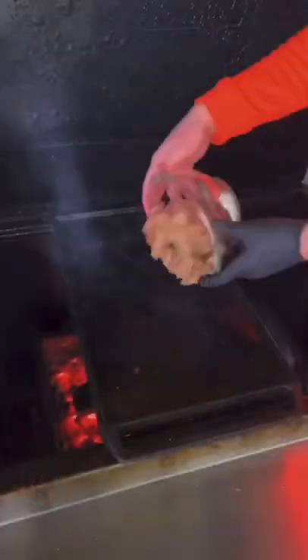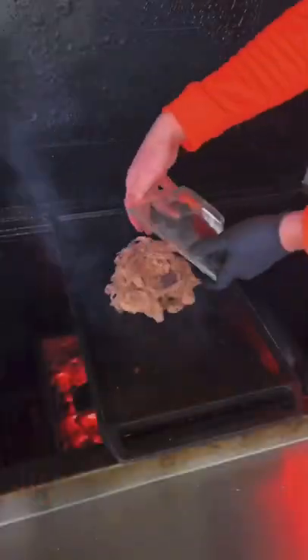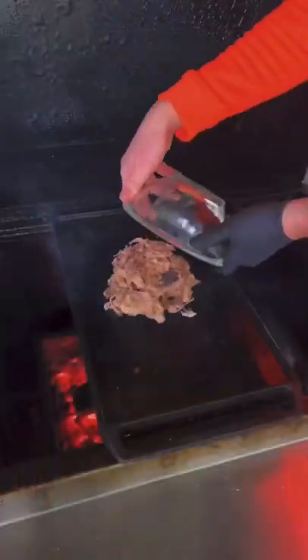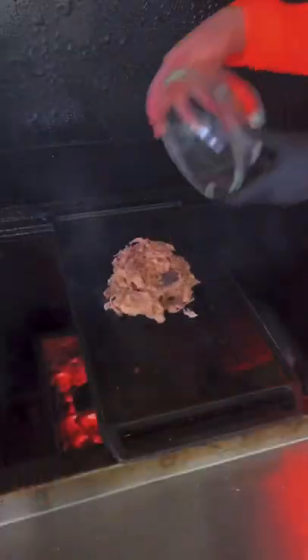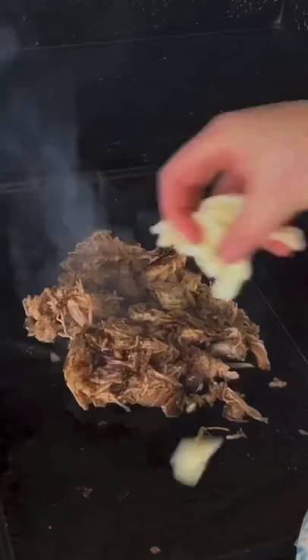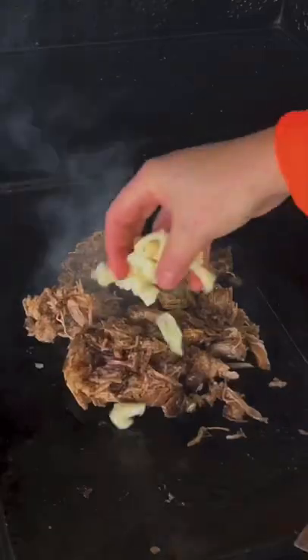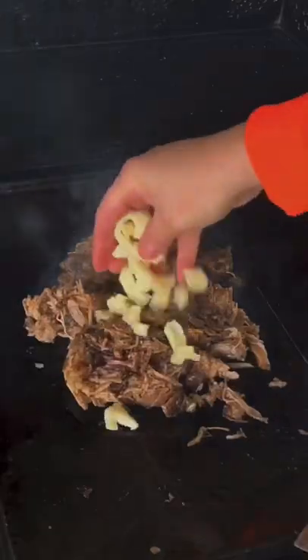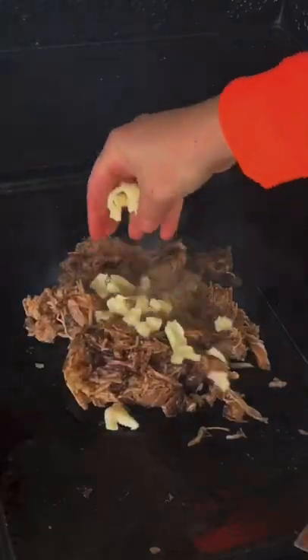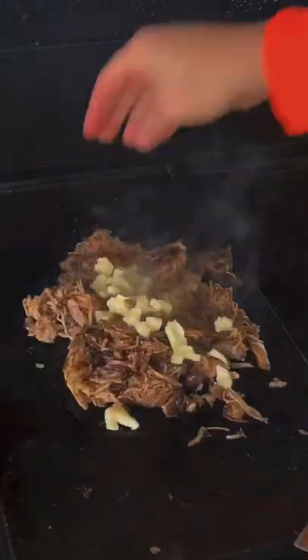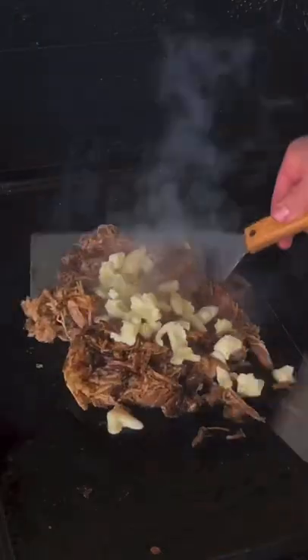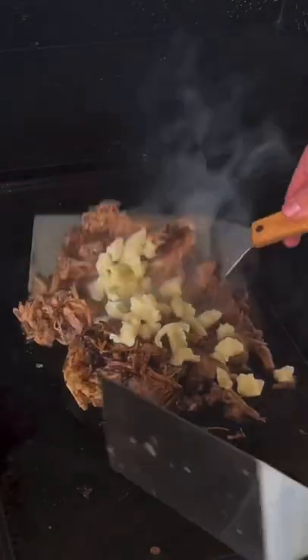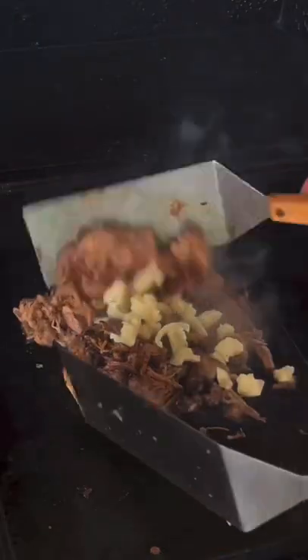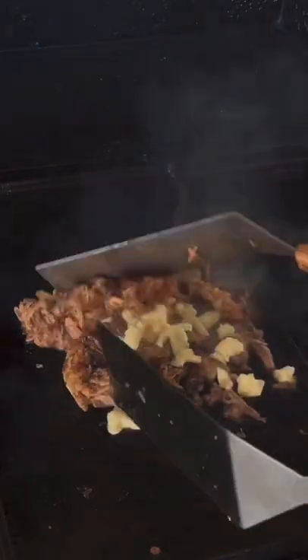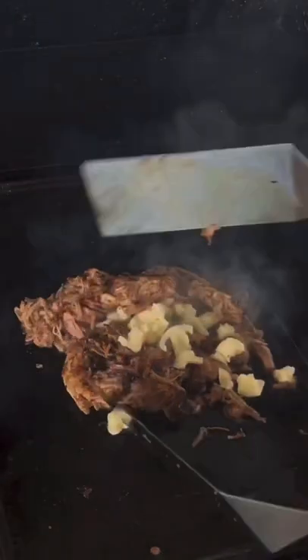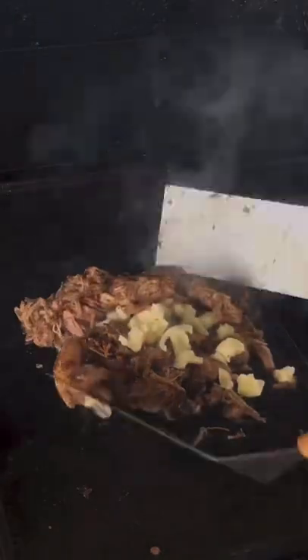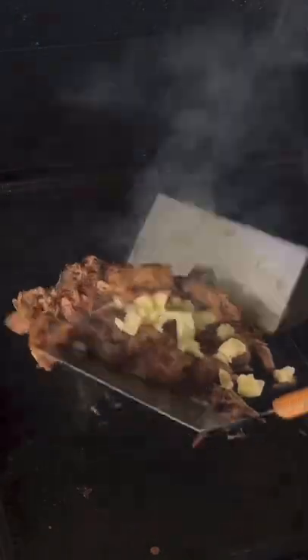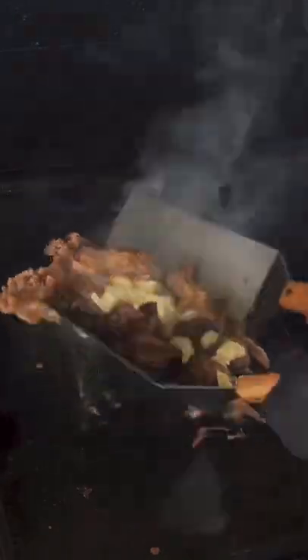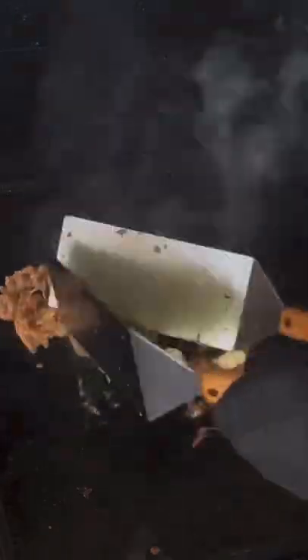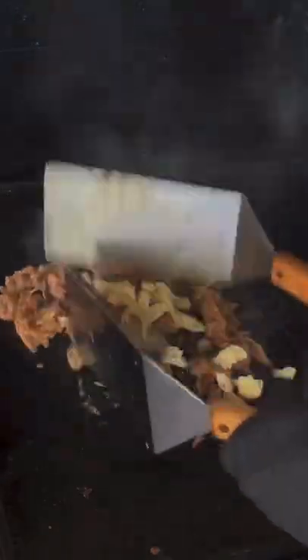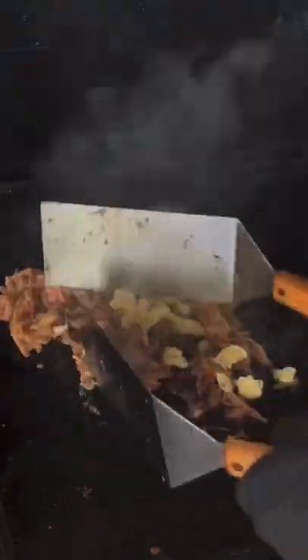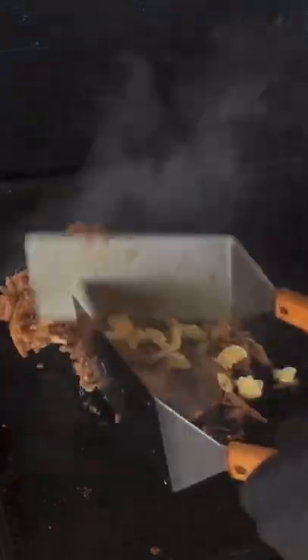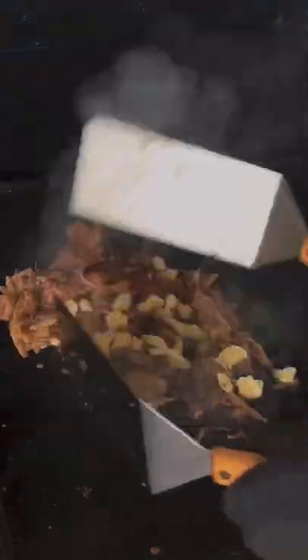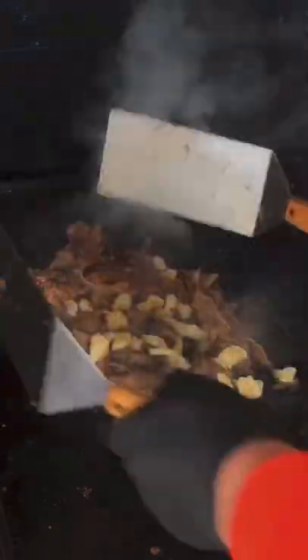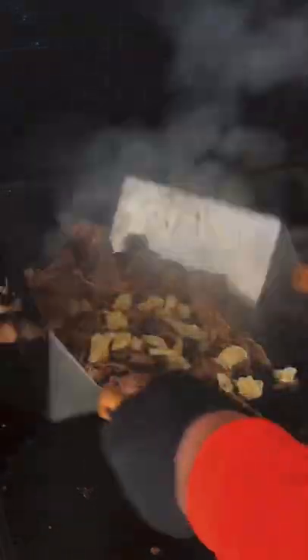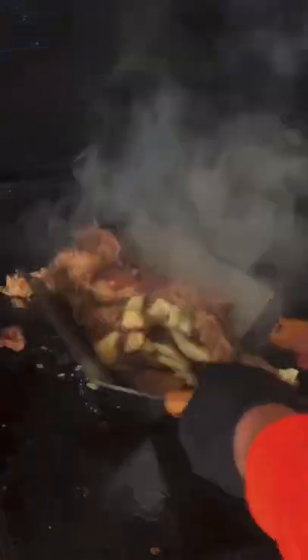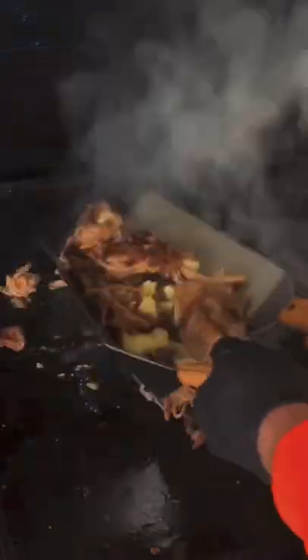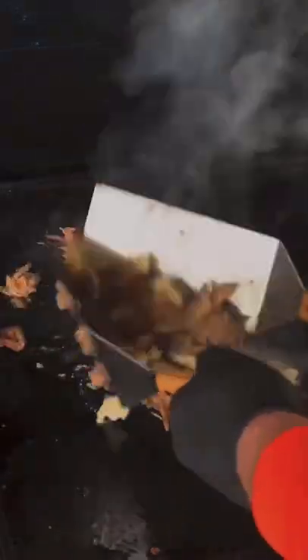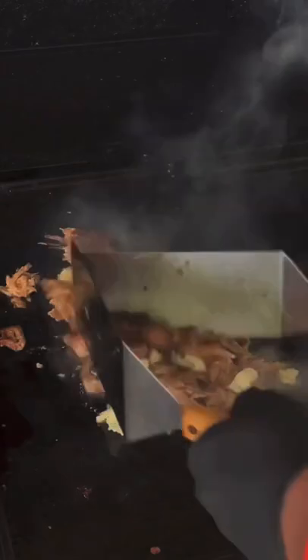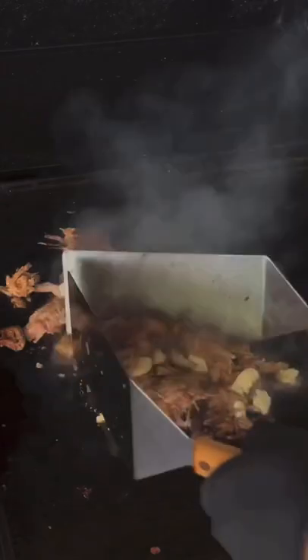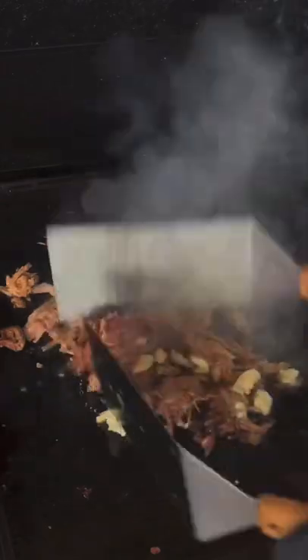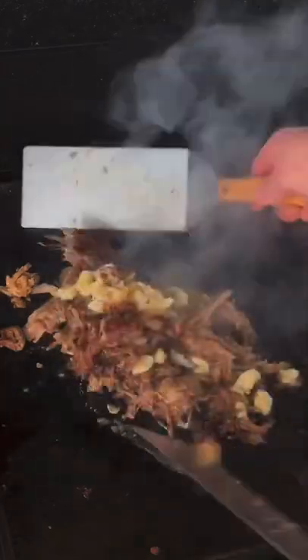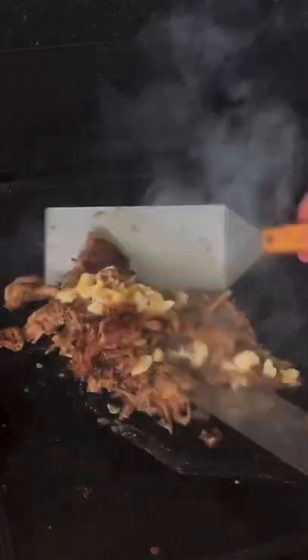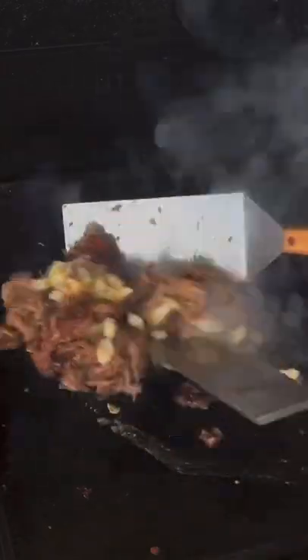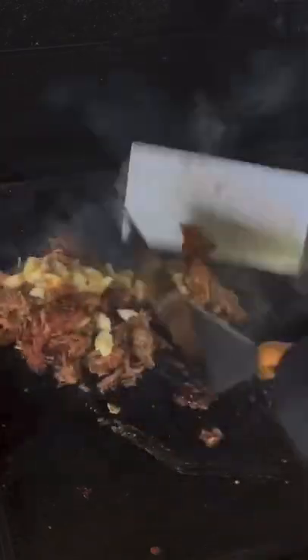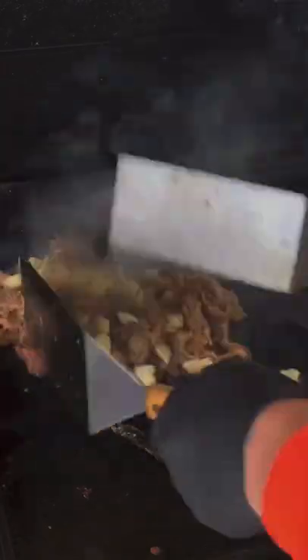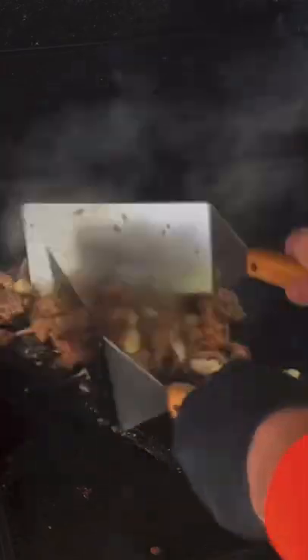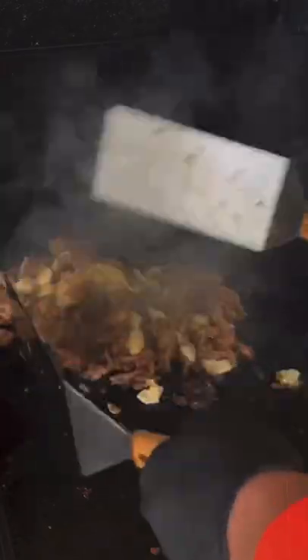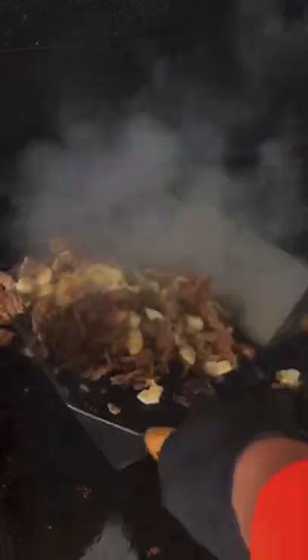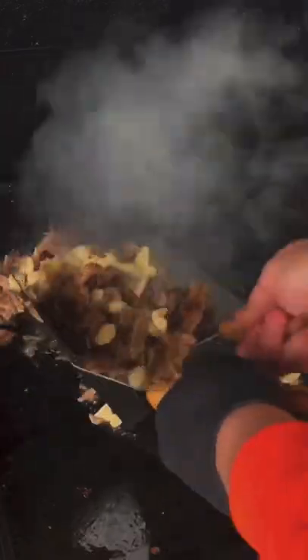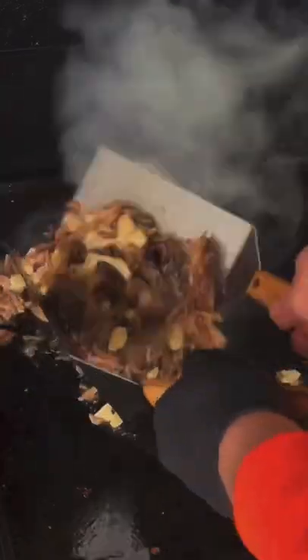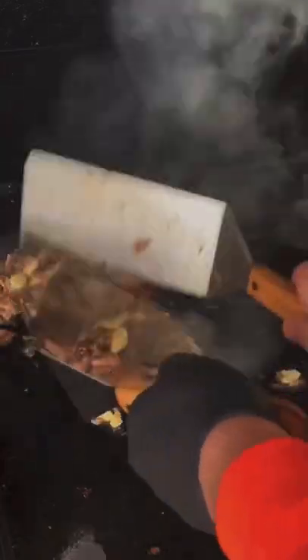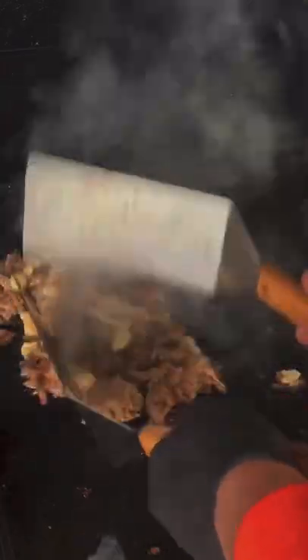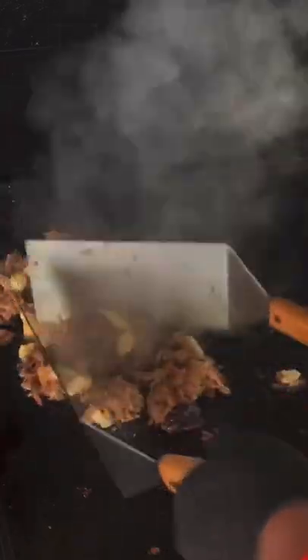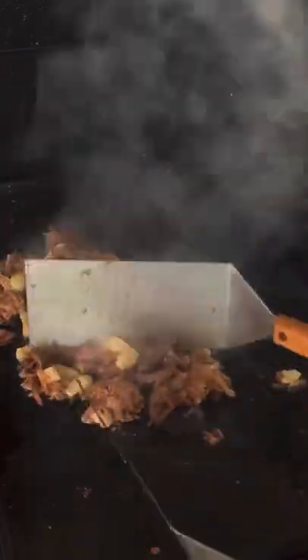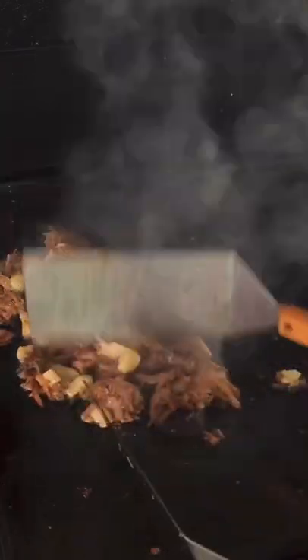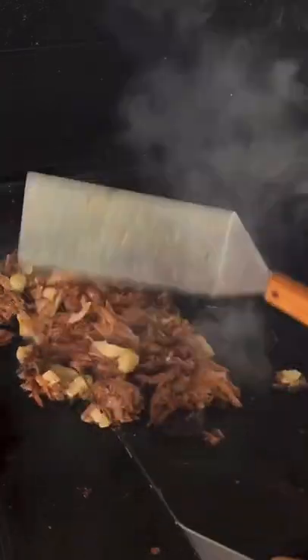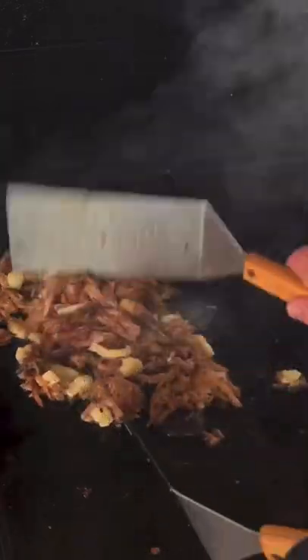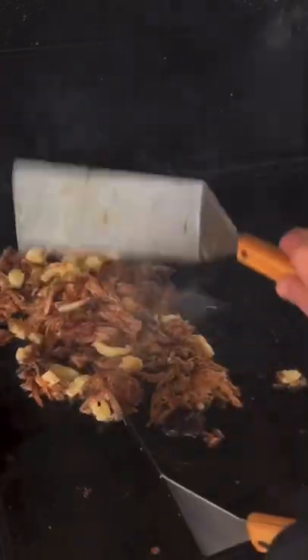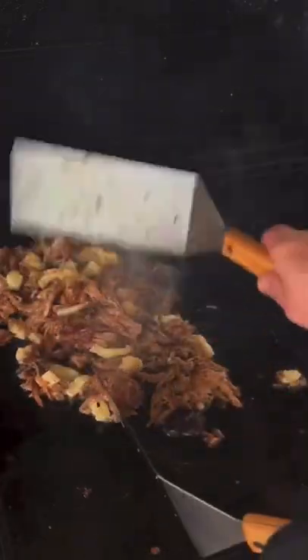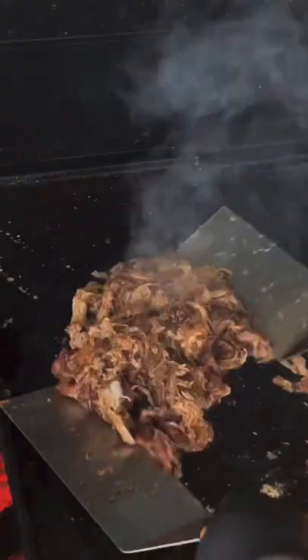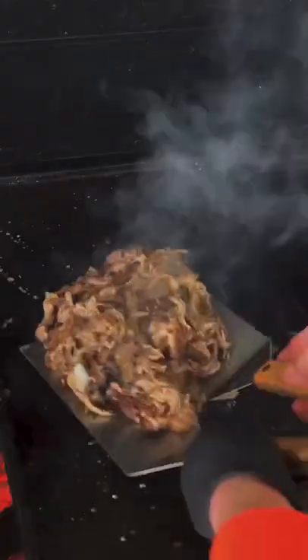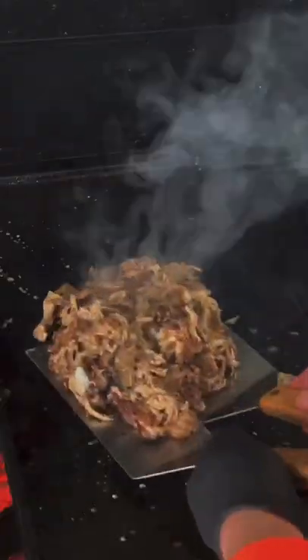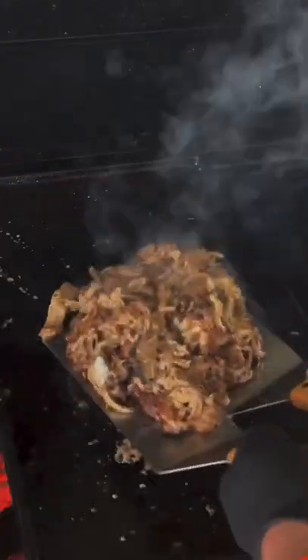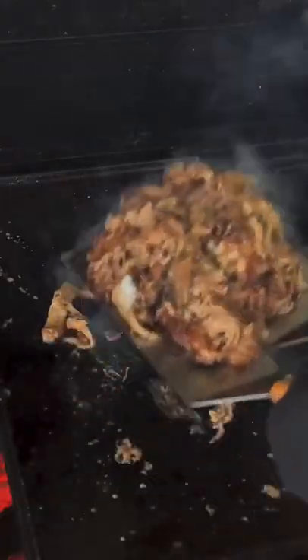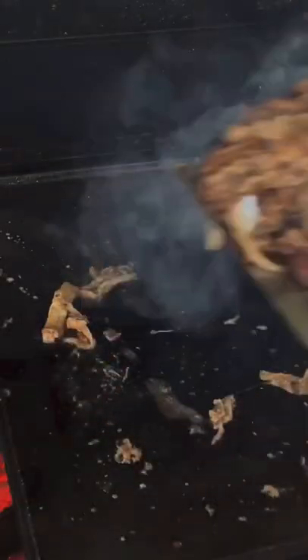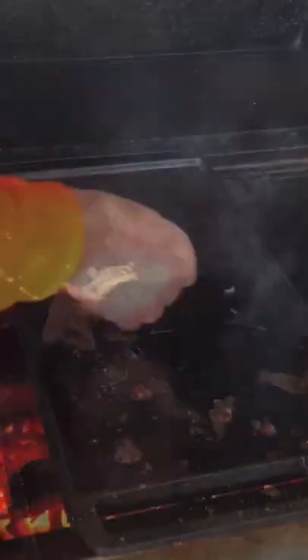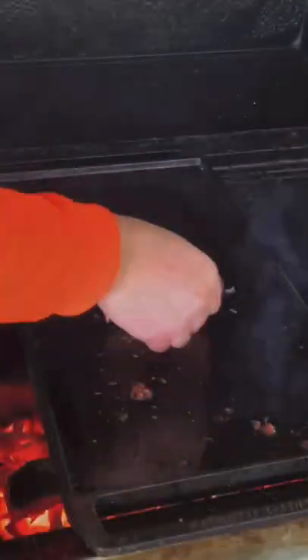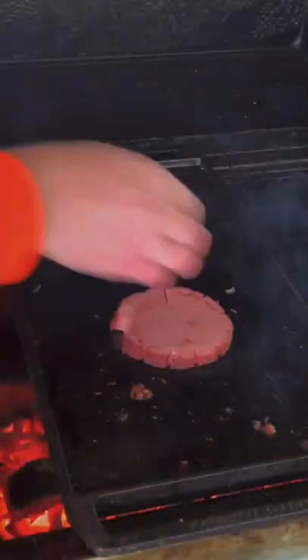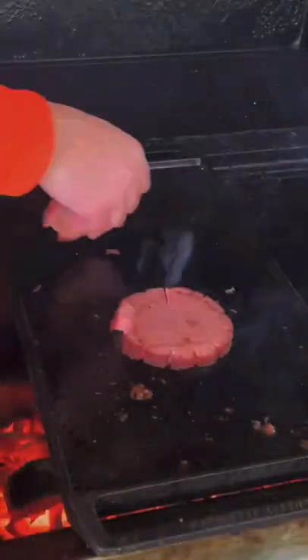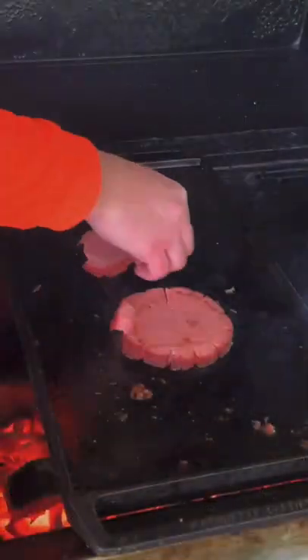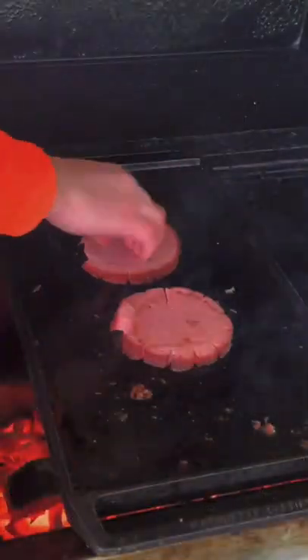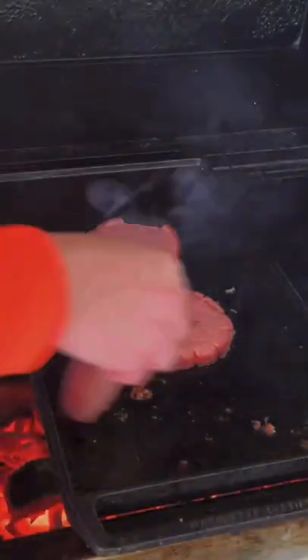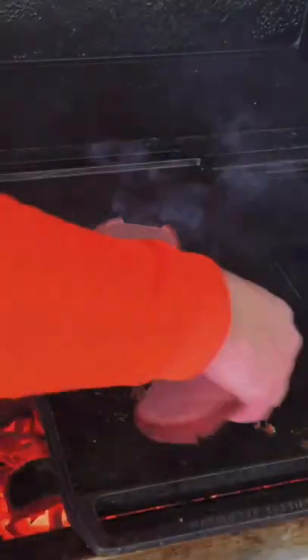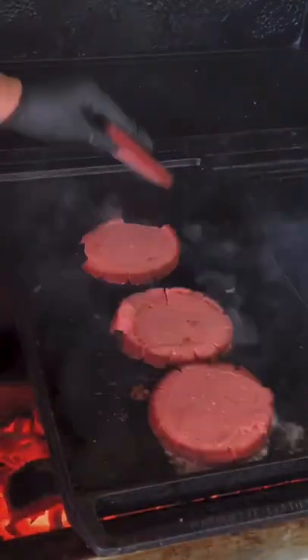Toast some buns and get some leftover pulled pork down with some guac cheese, crisp that up, let it melt into it, and then remove it for later.